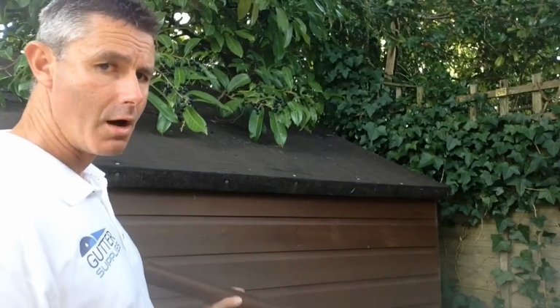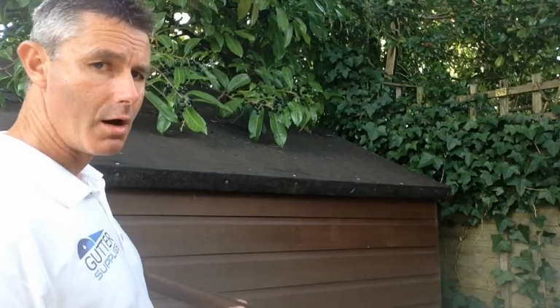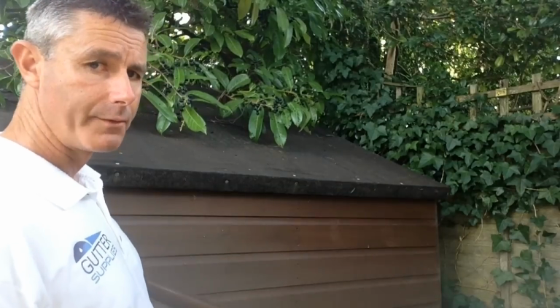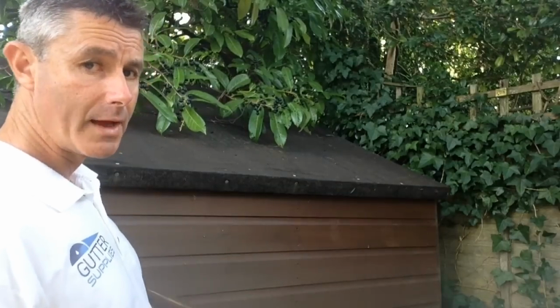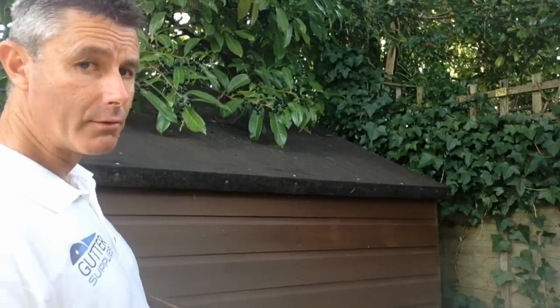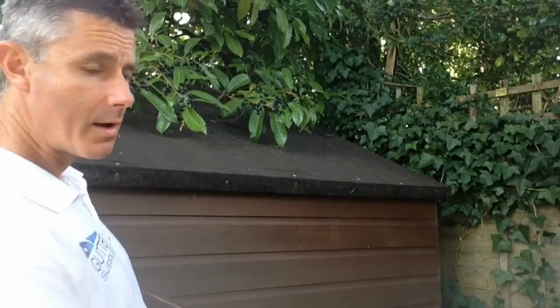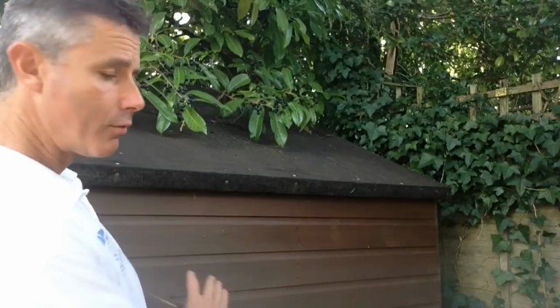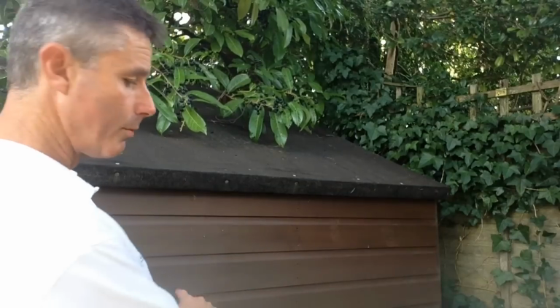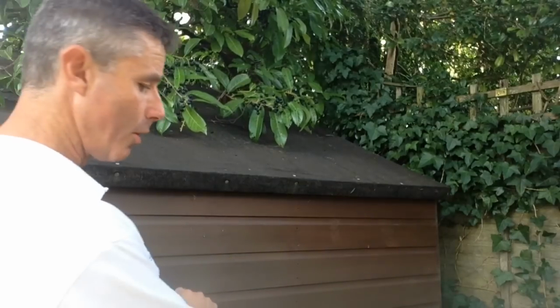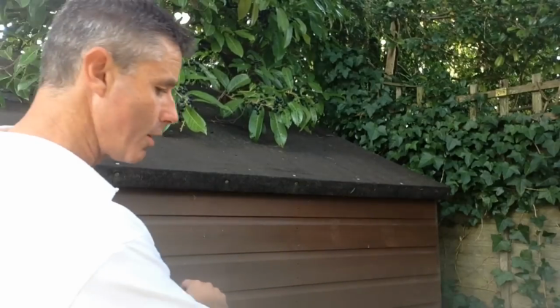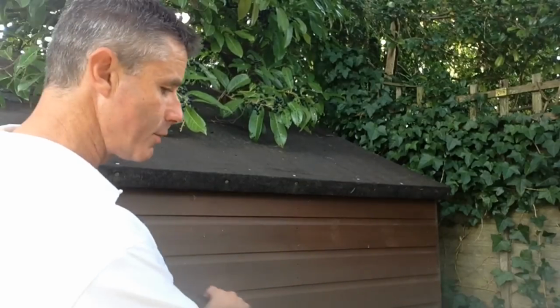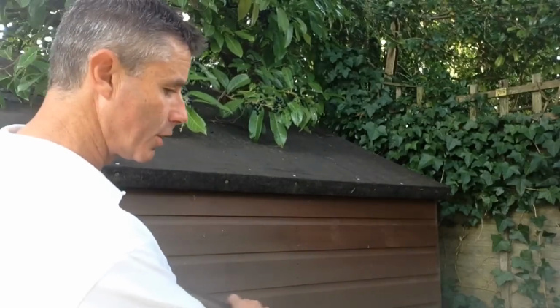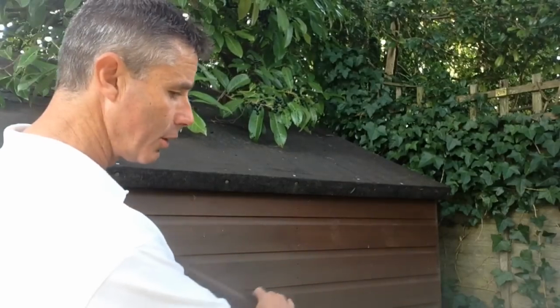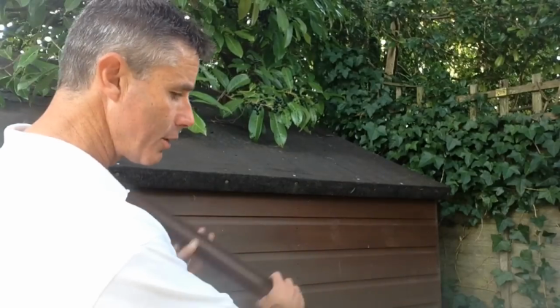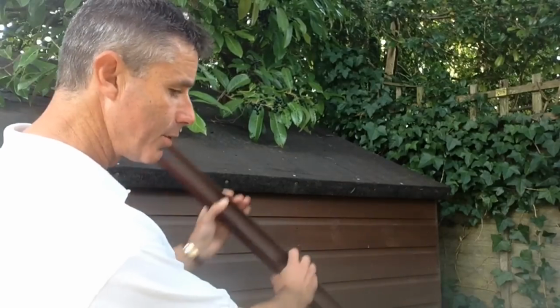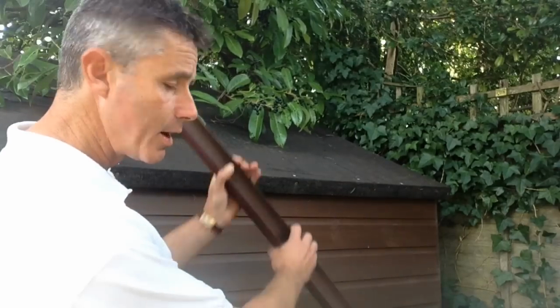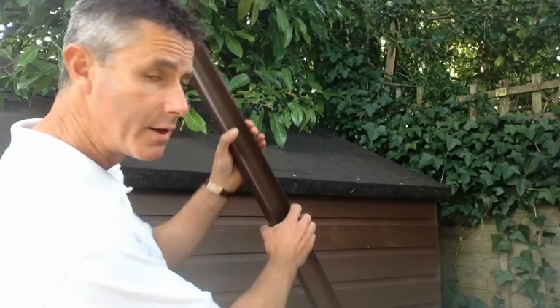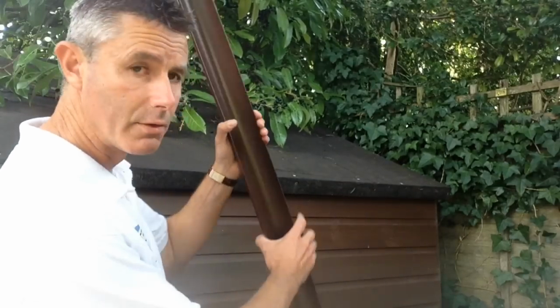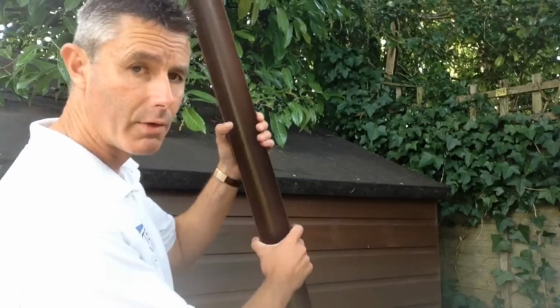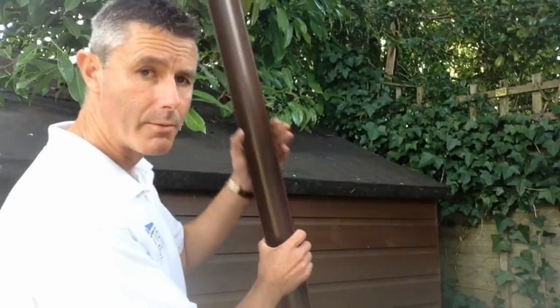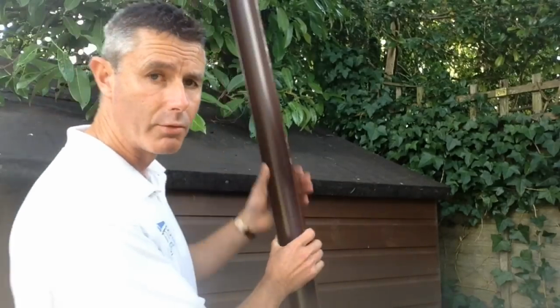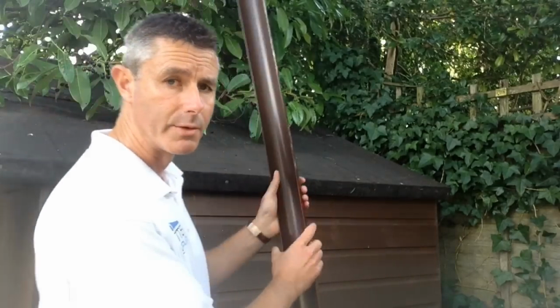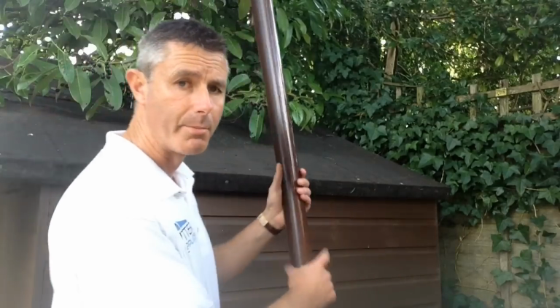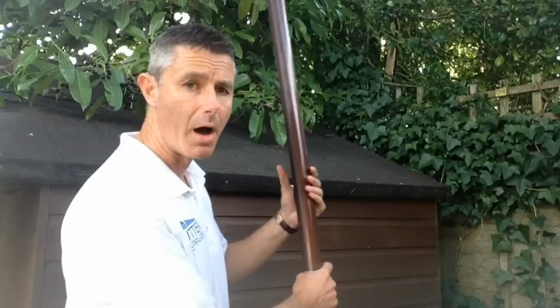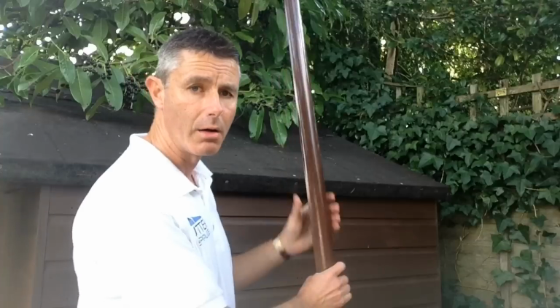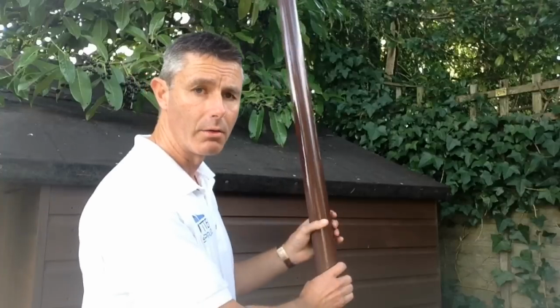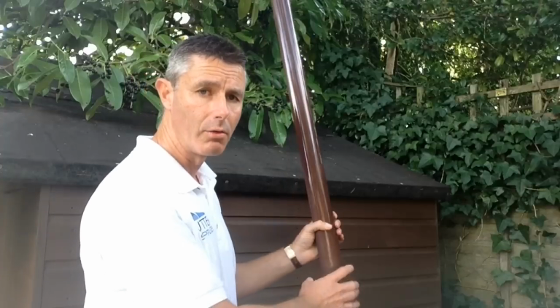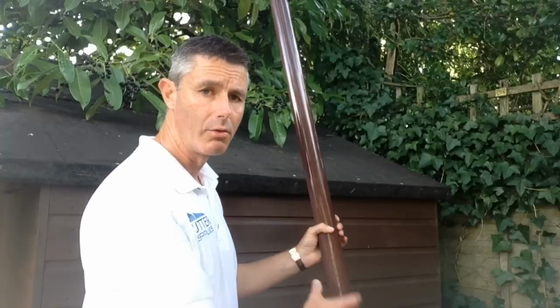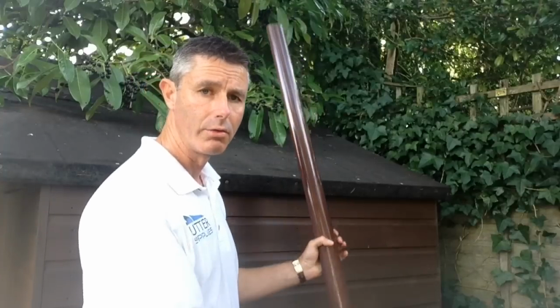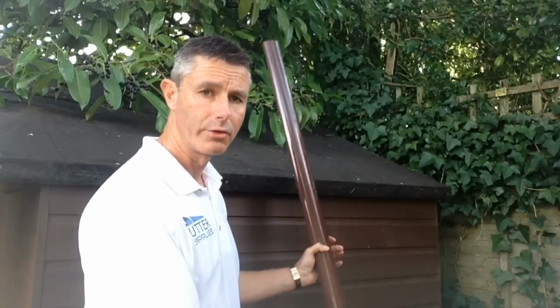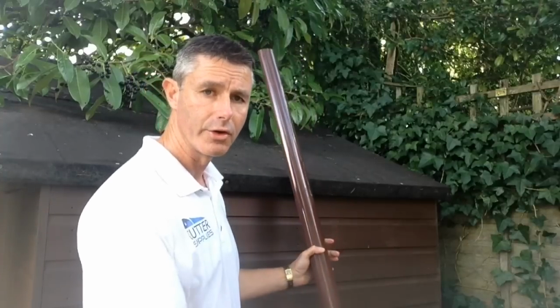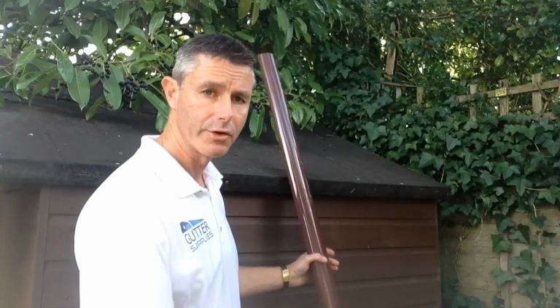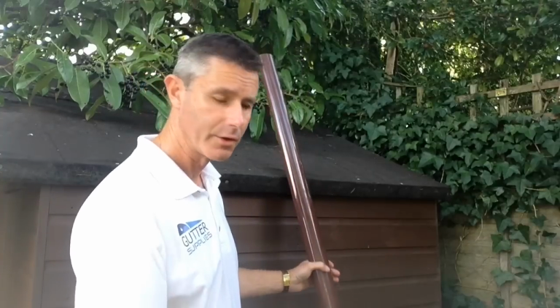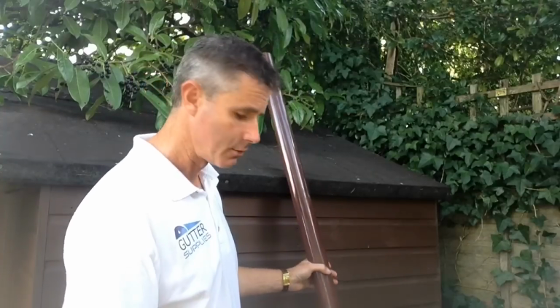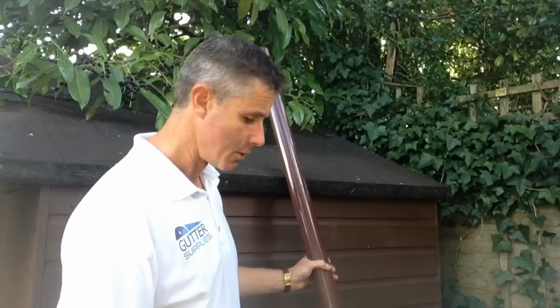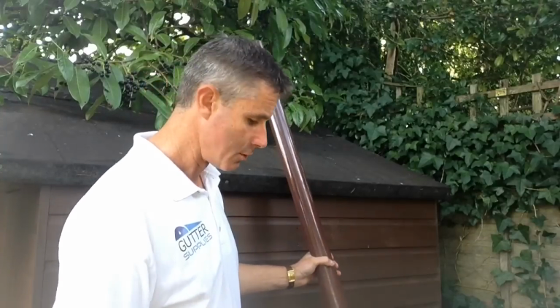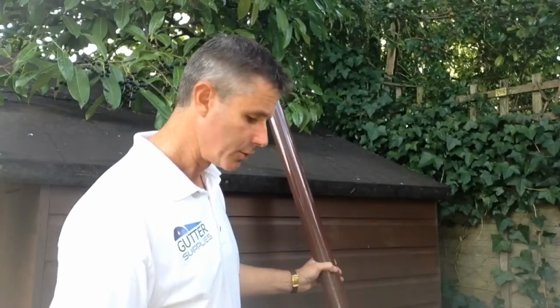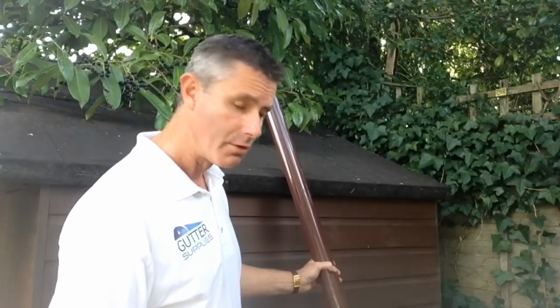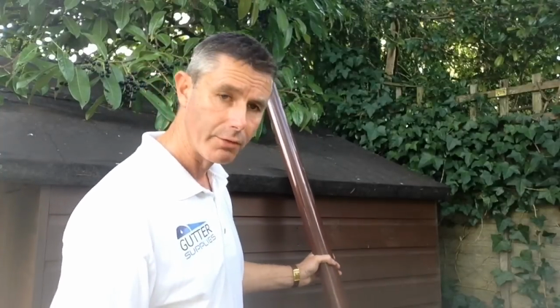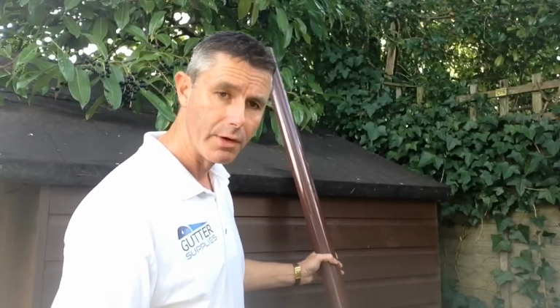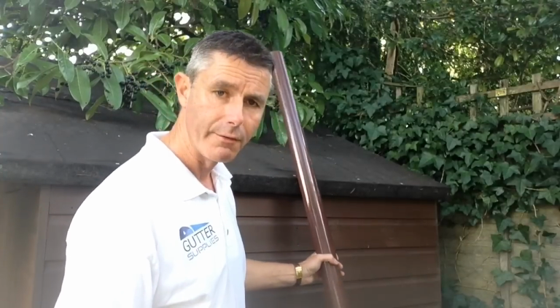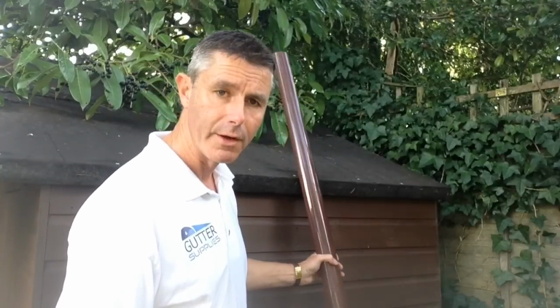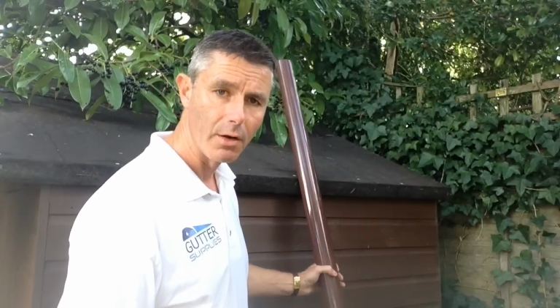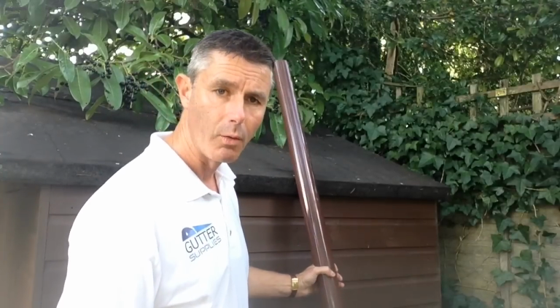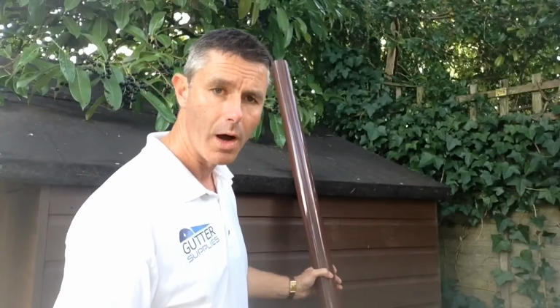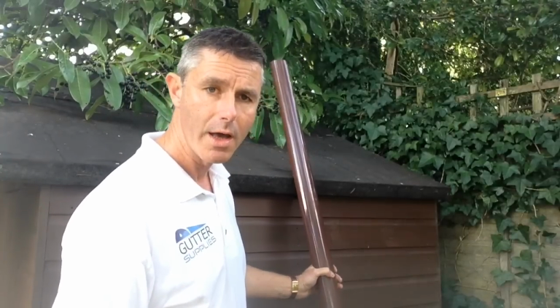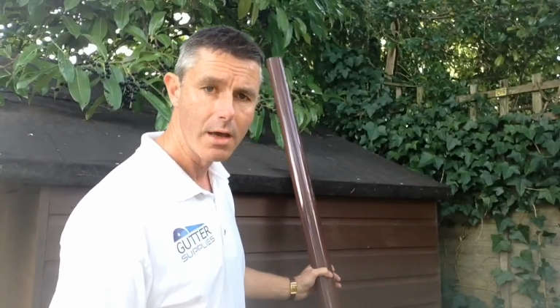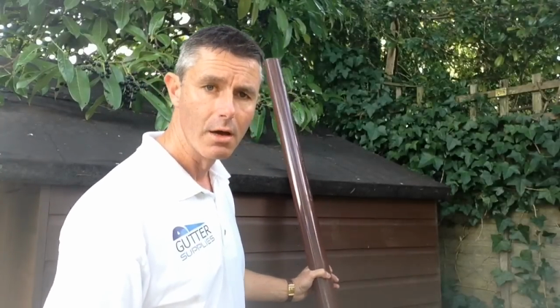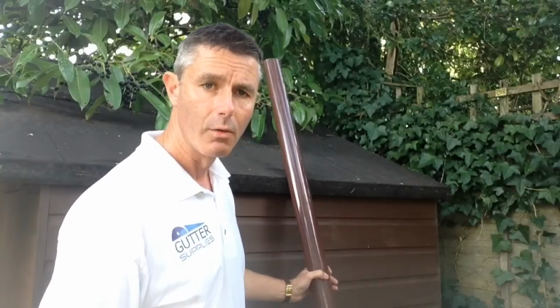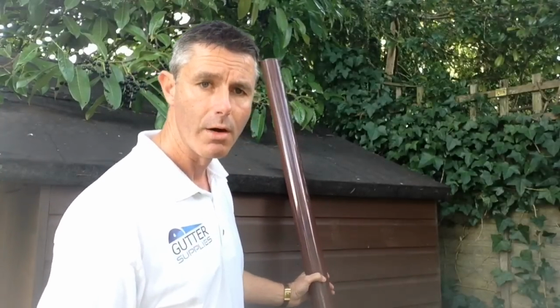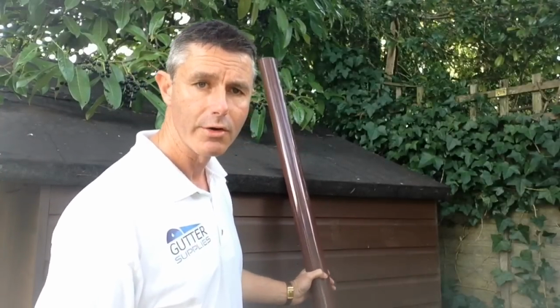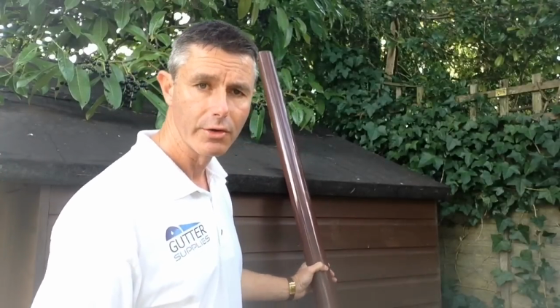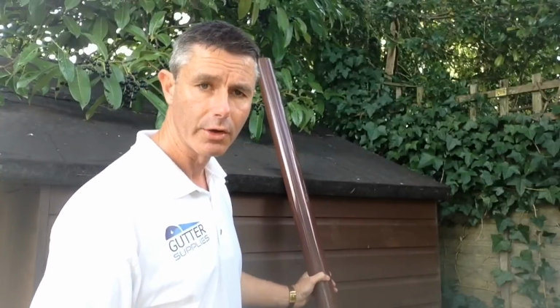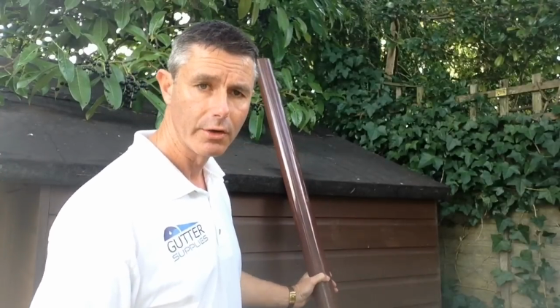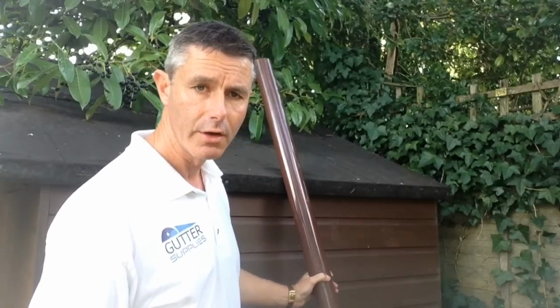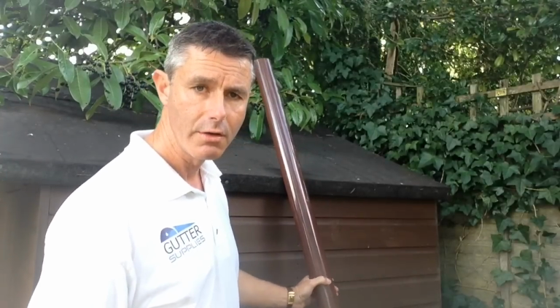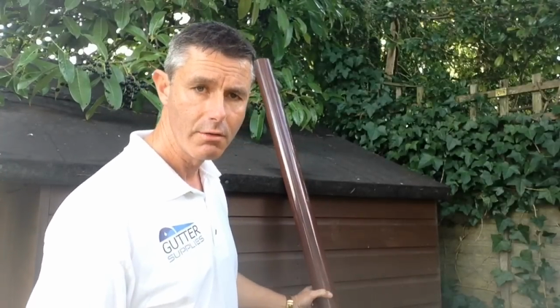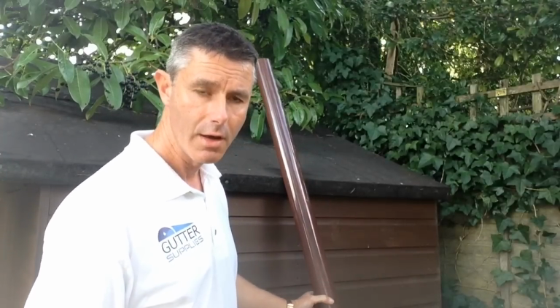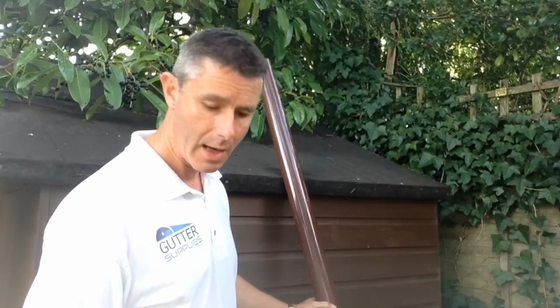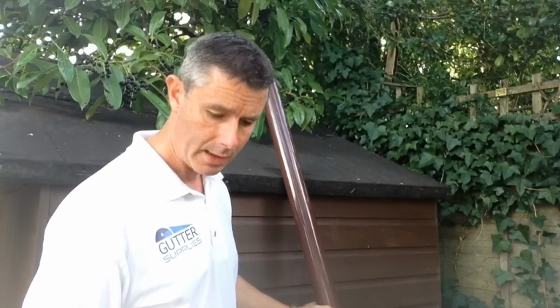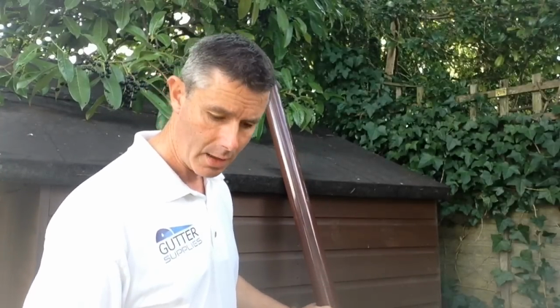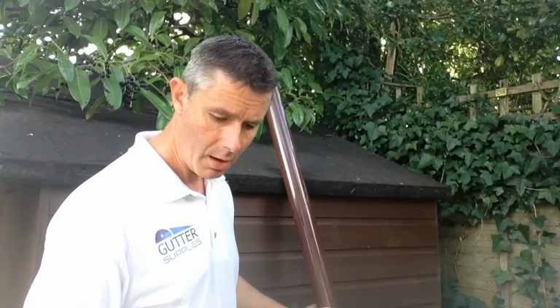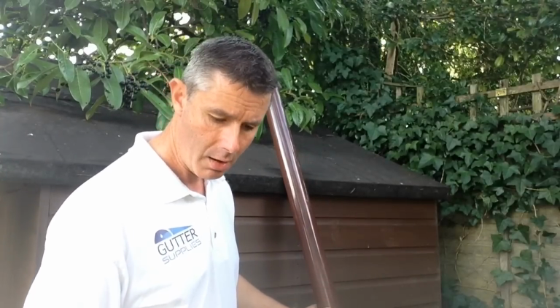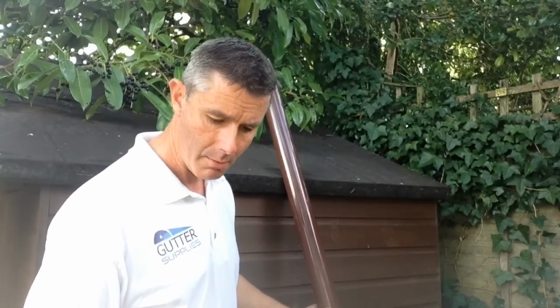Perfect to do the job to divert your rainwater away - down the rainwater pipe. You can either put it into a rainwater butt or just two or three feet away where it's not going to do any harm.